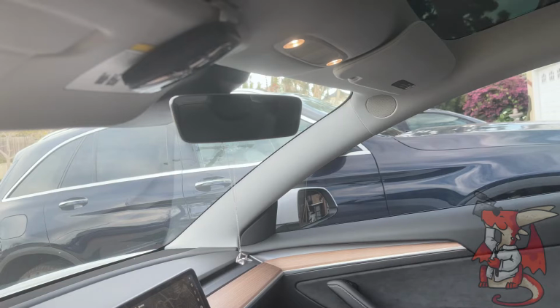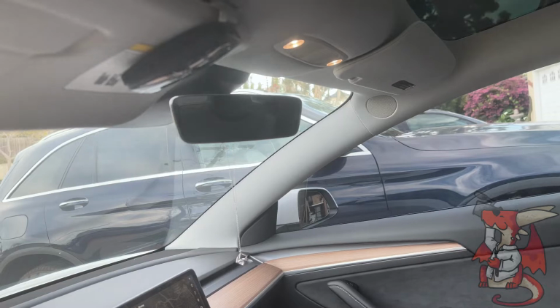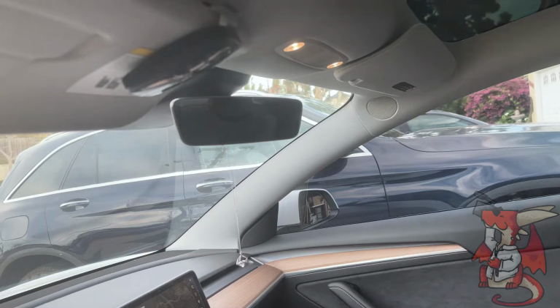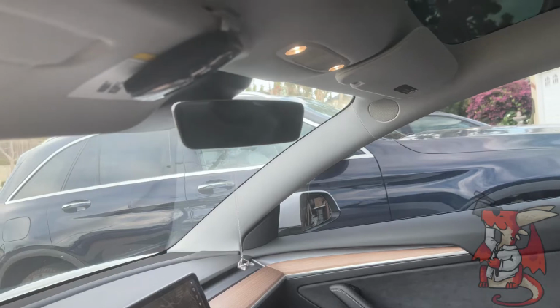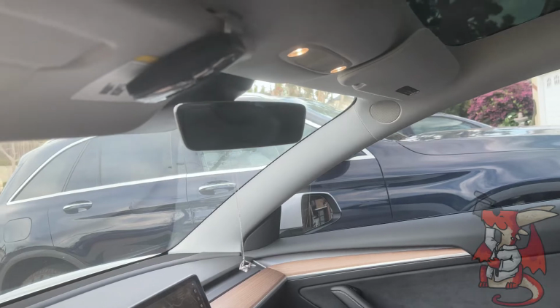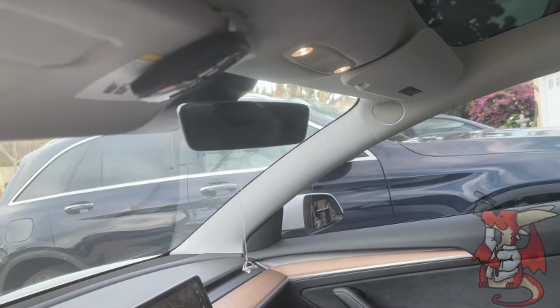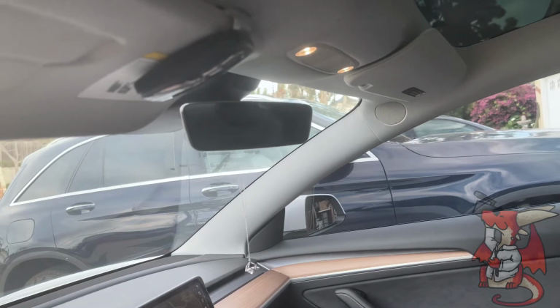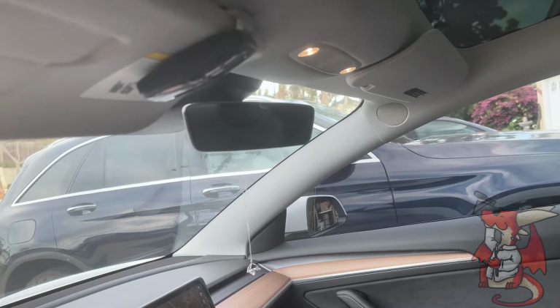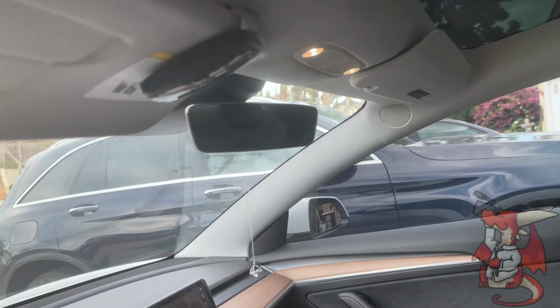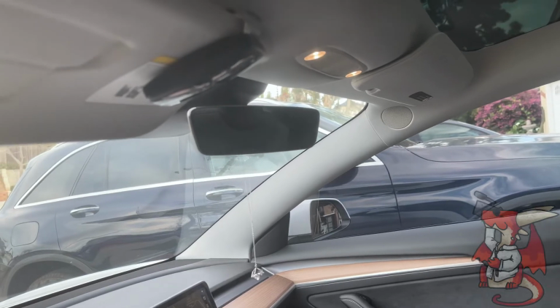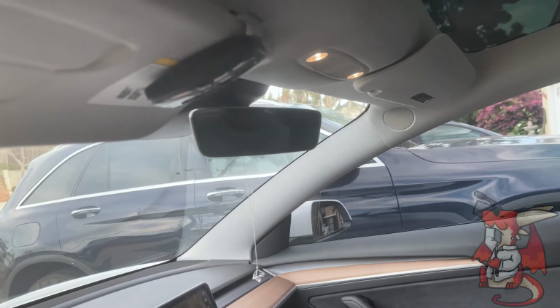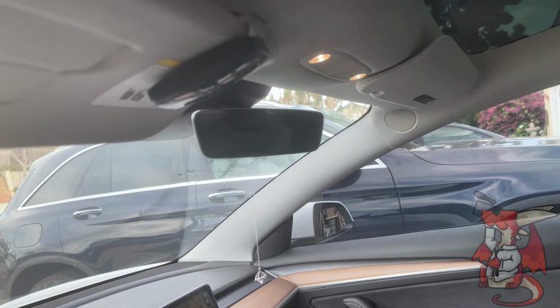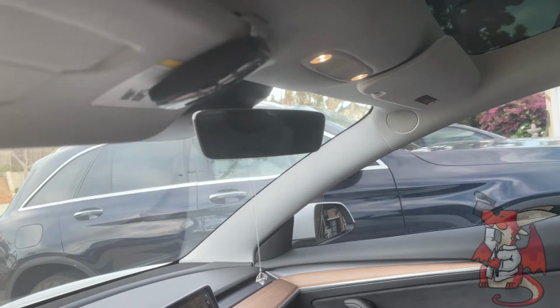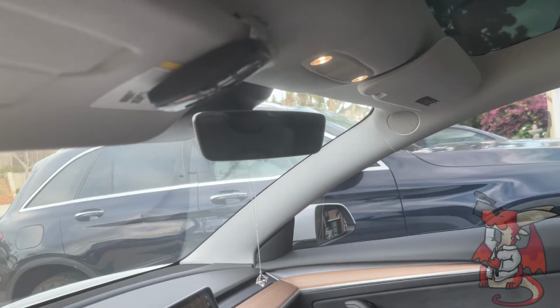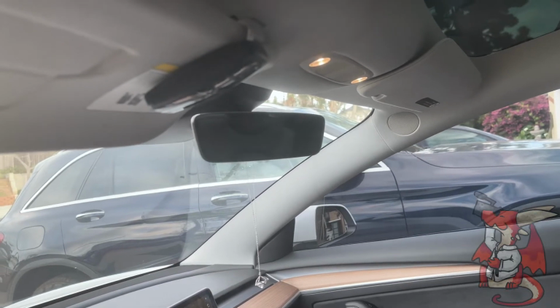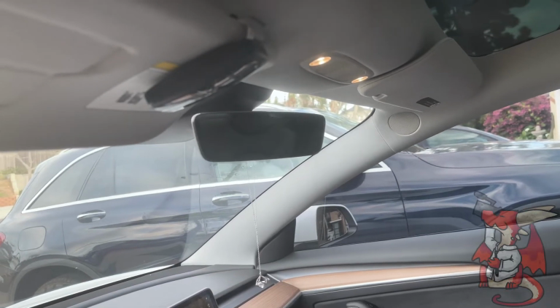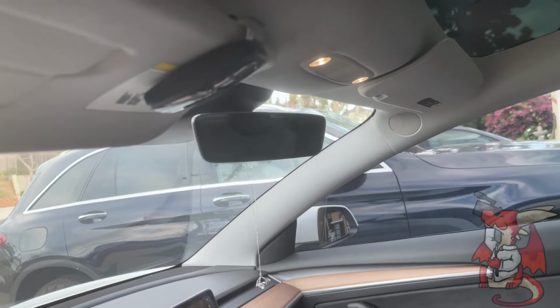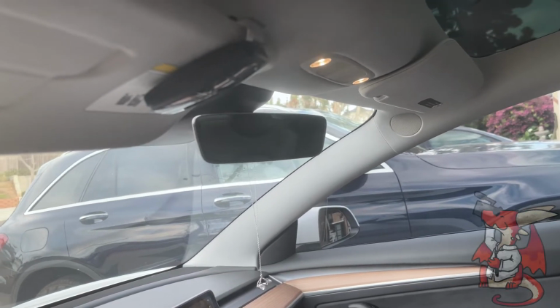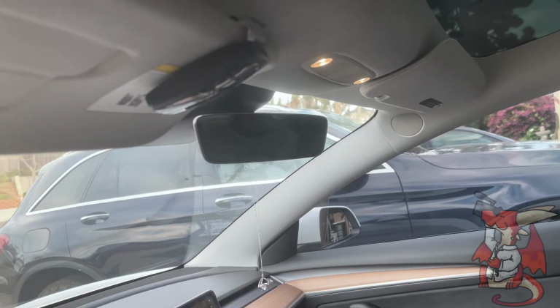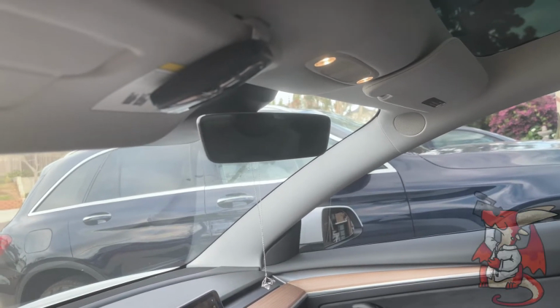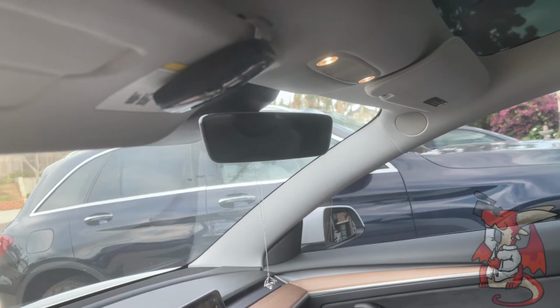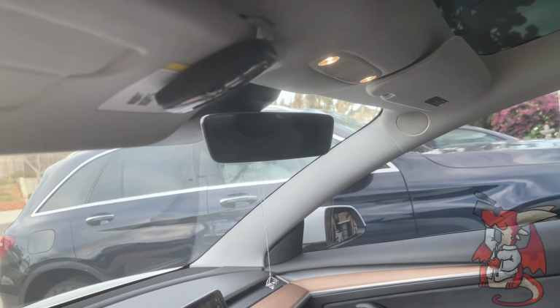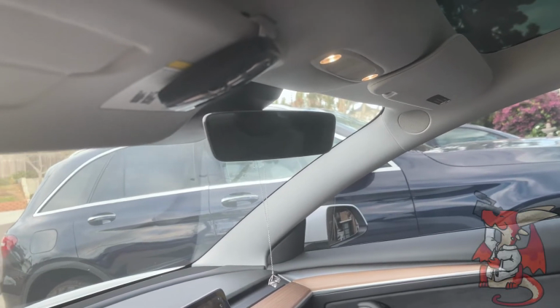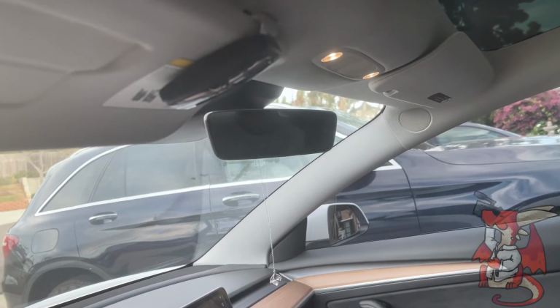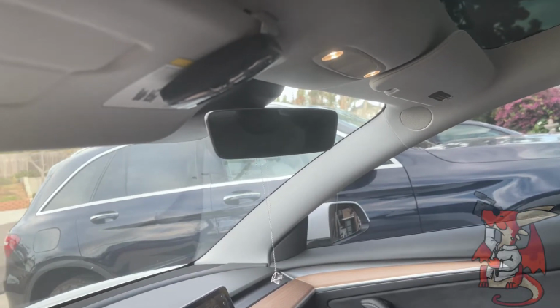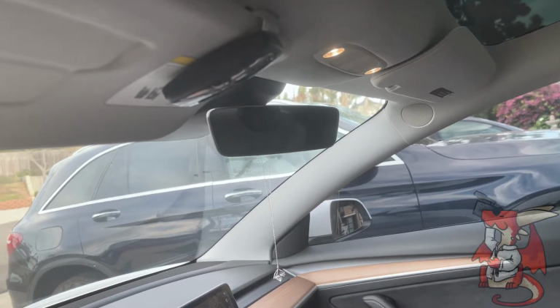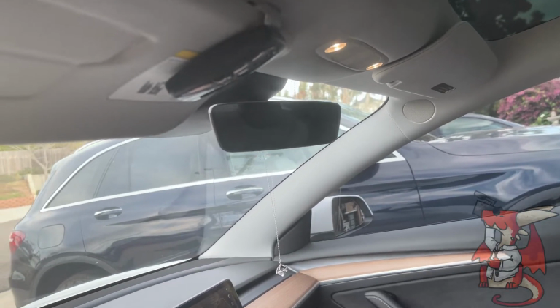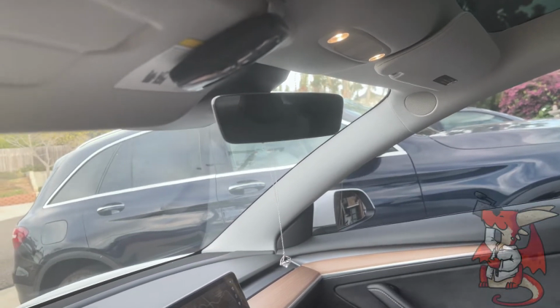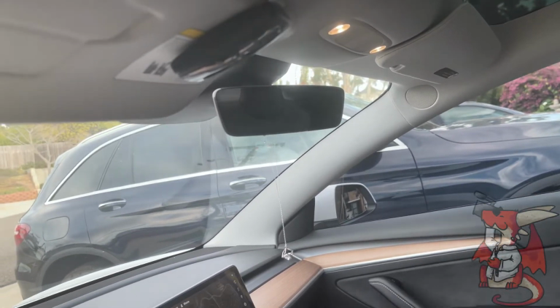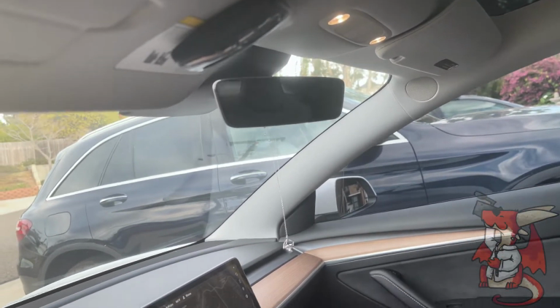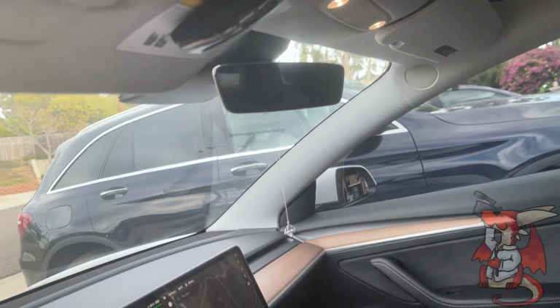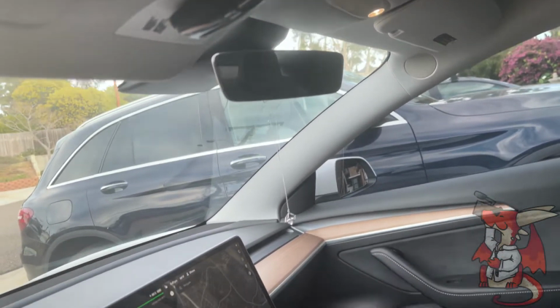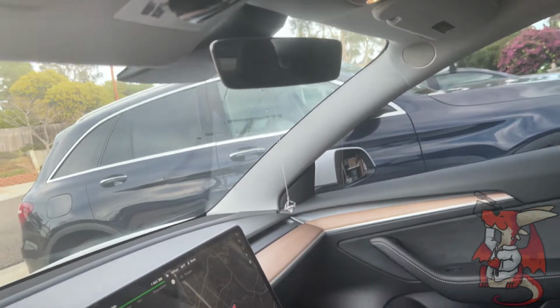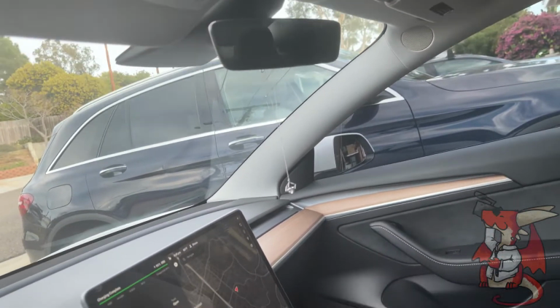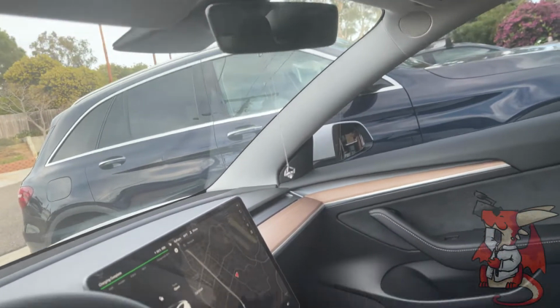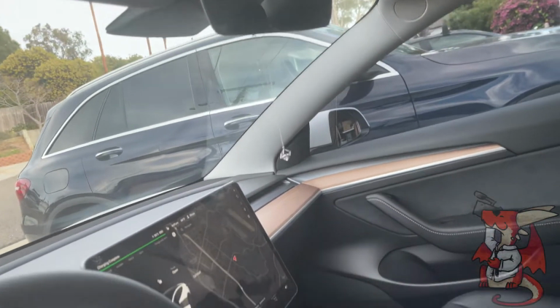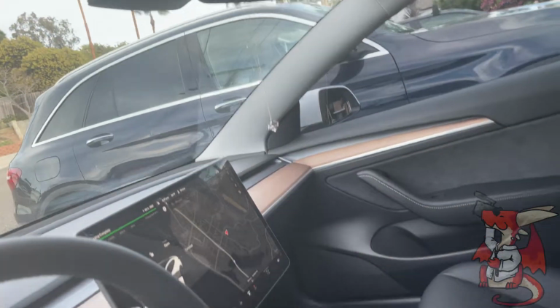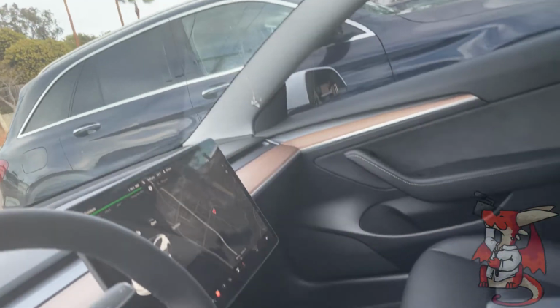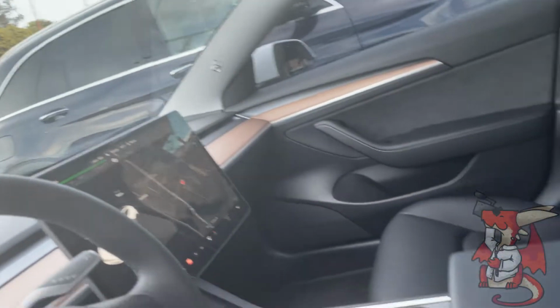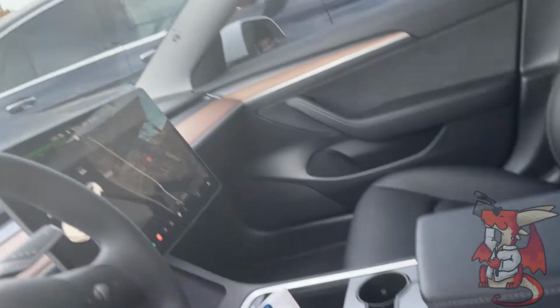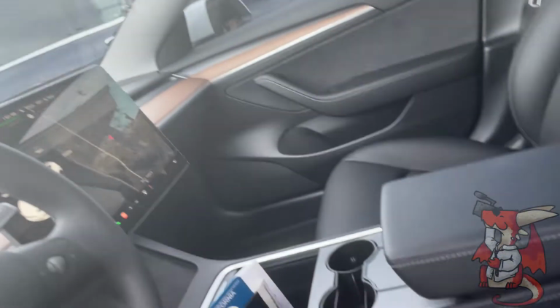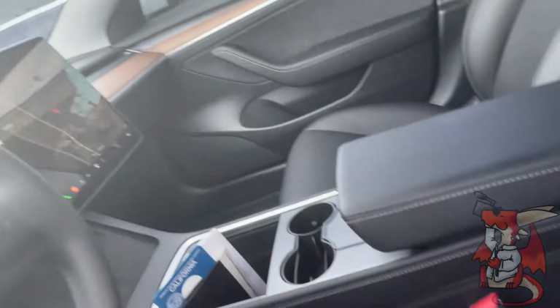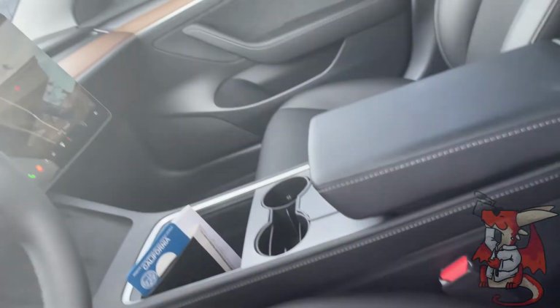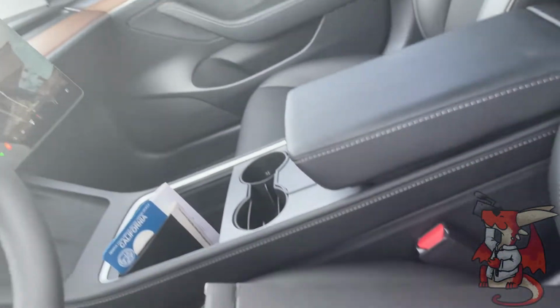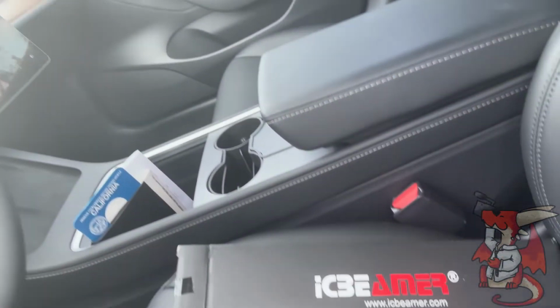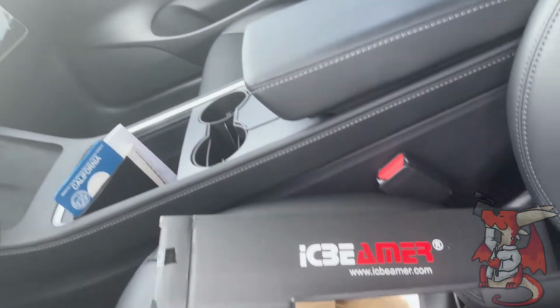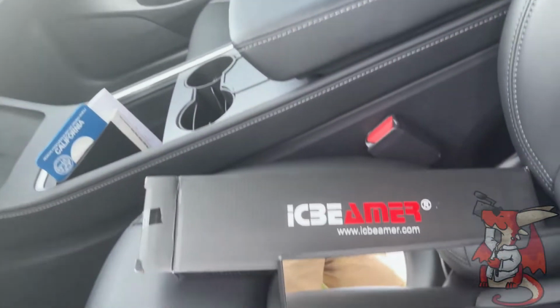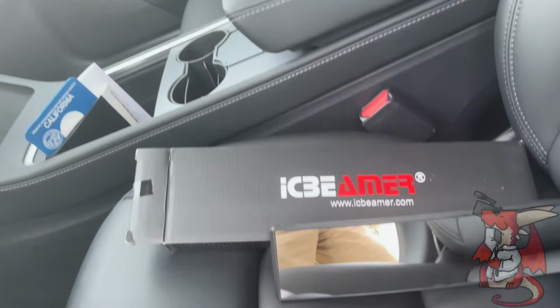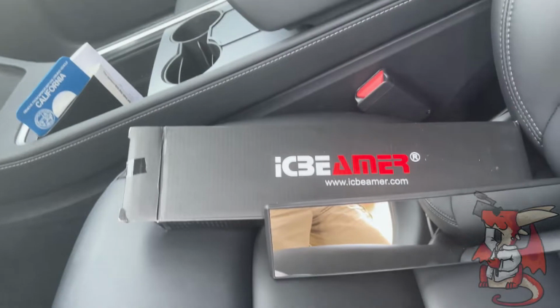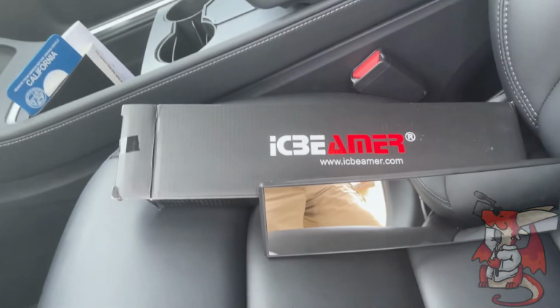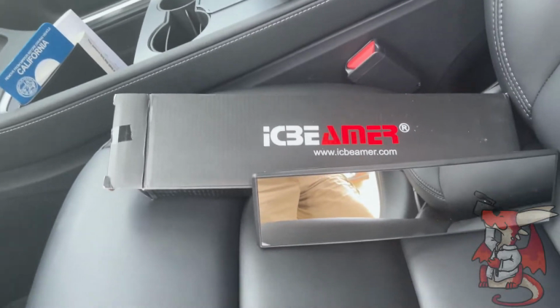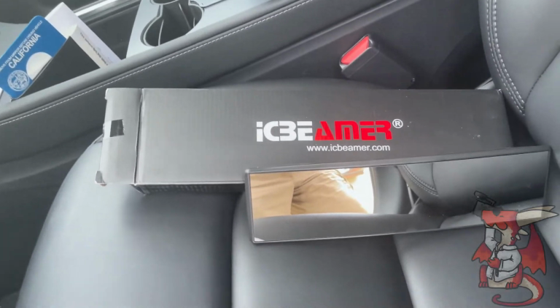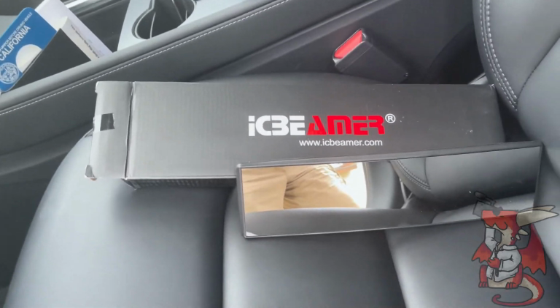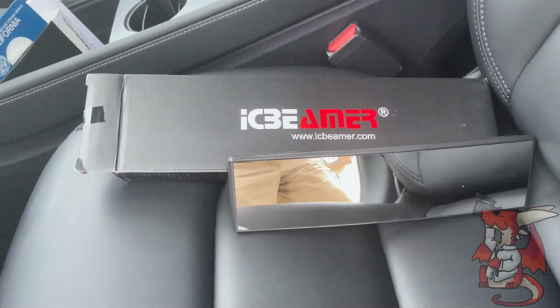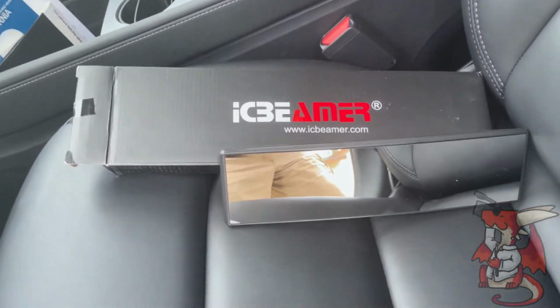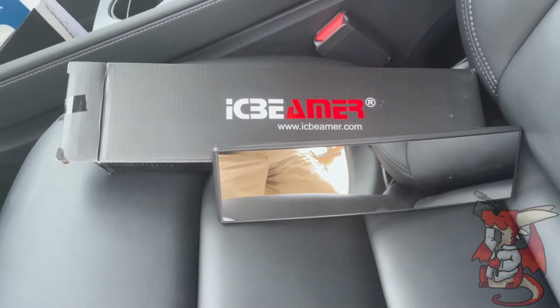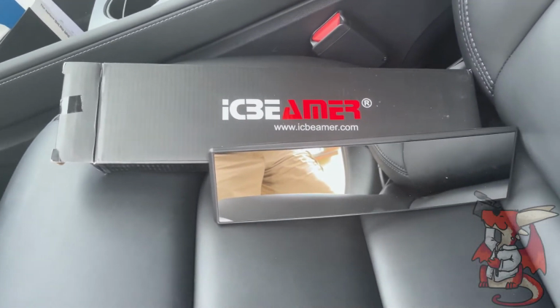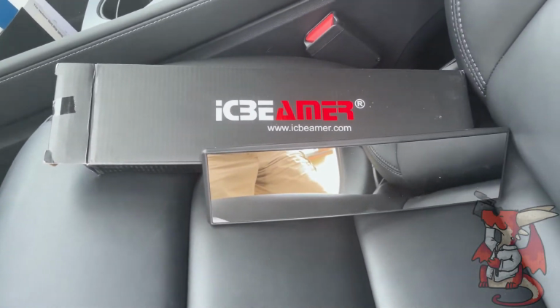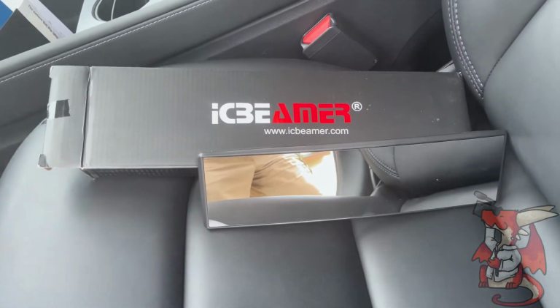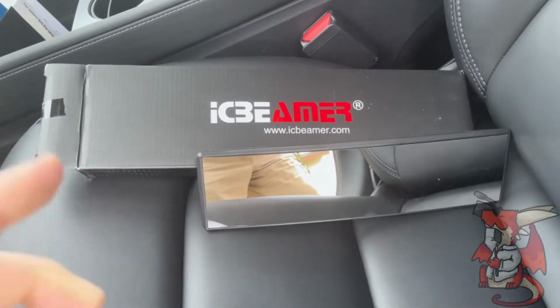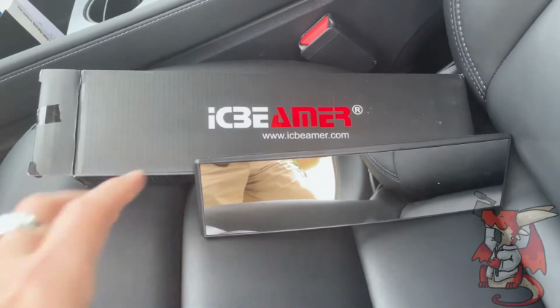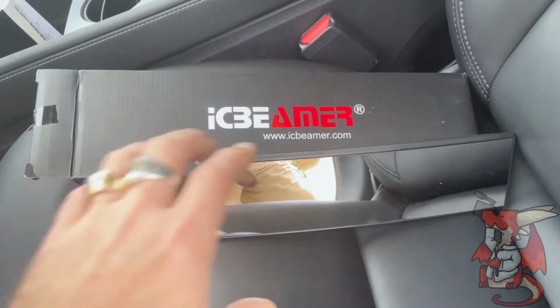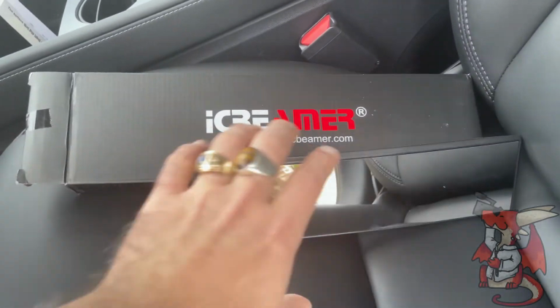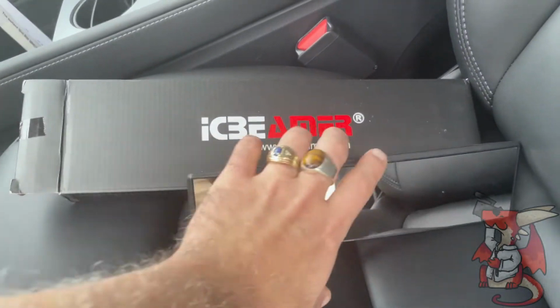One thing I don't like is cars with a really small rear view mirror, and the Tesla Model 3 has too small of a rear view mirror for me.